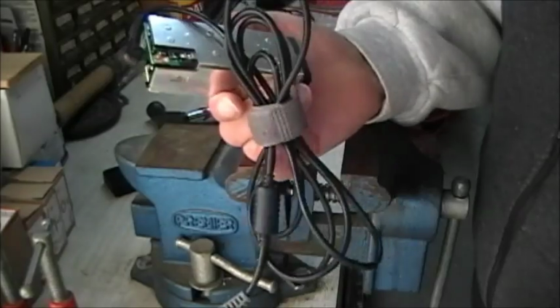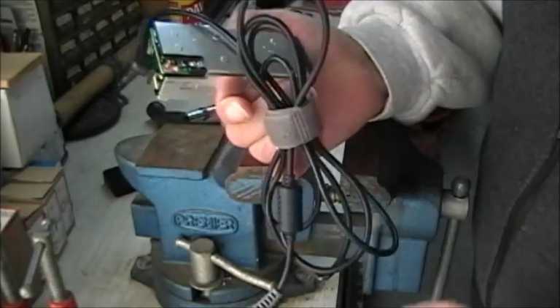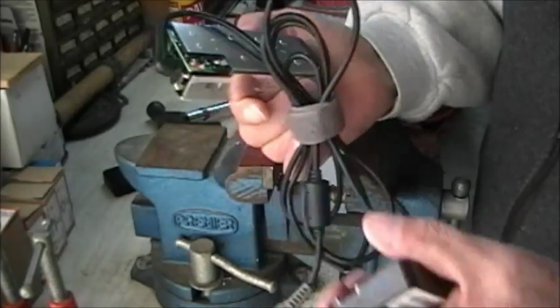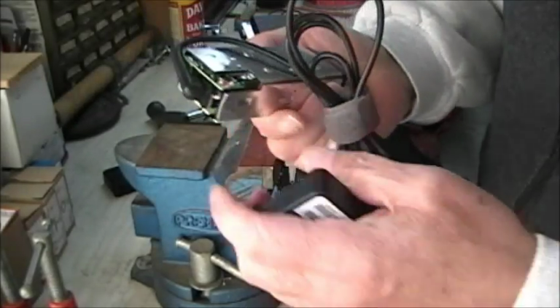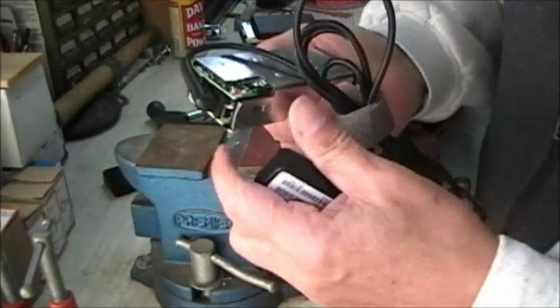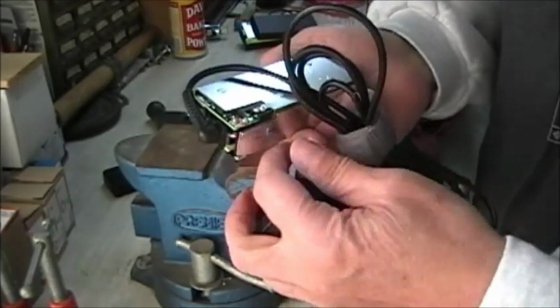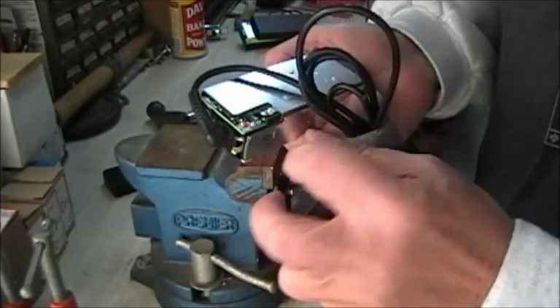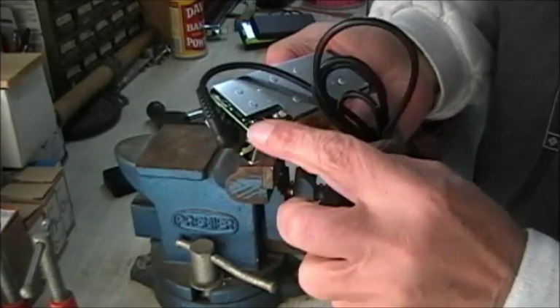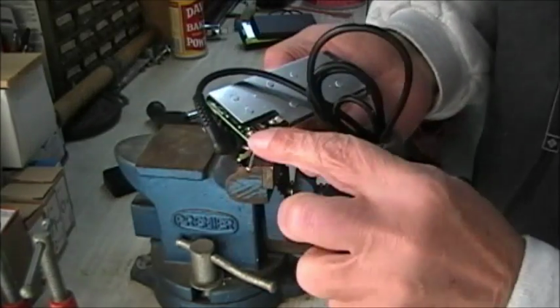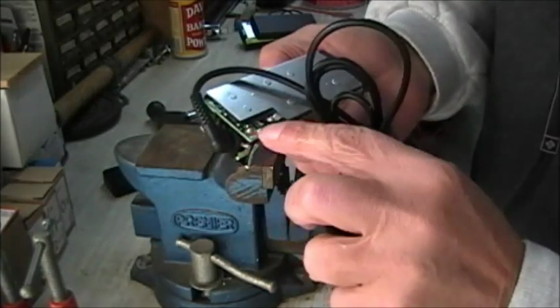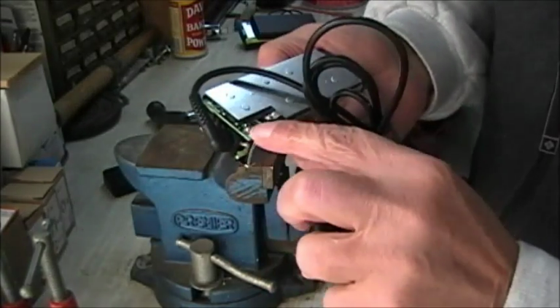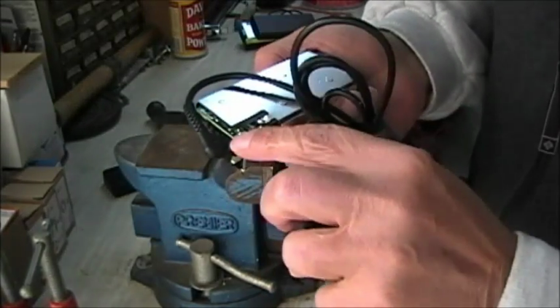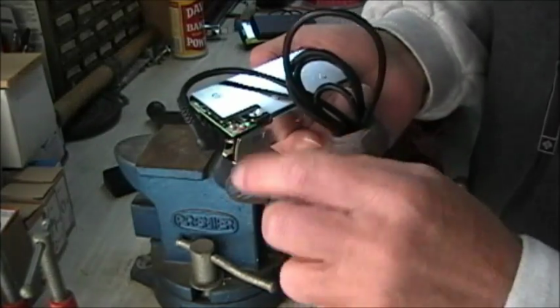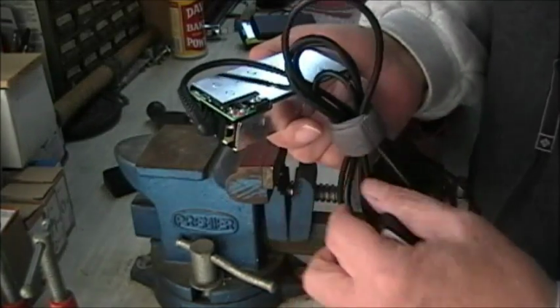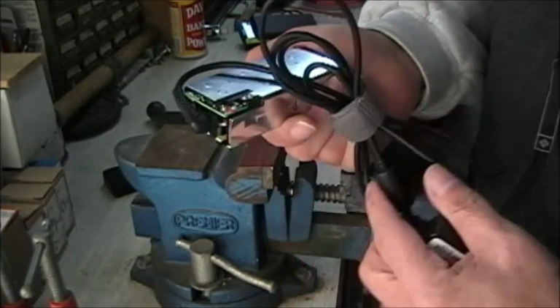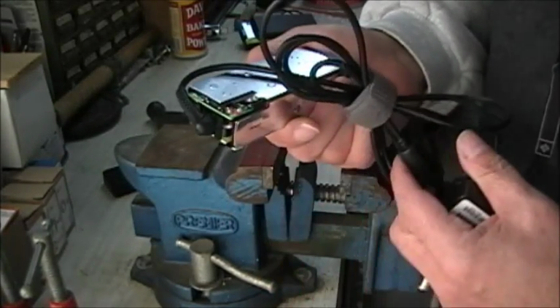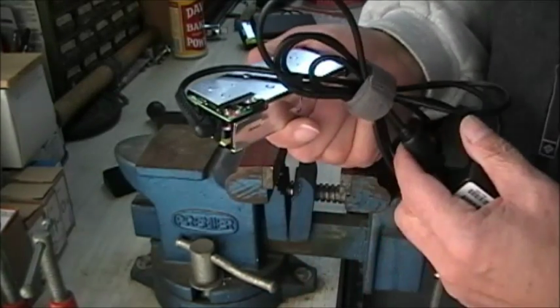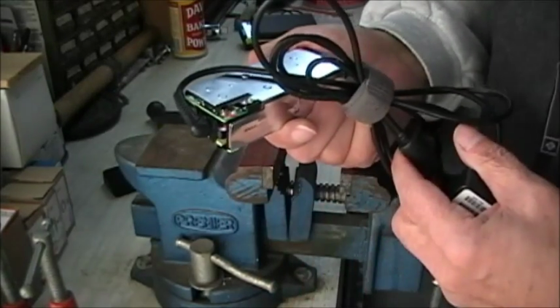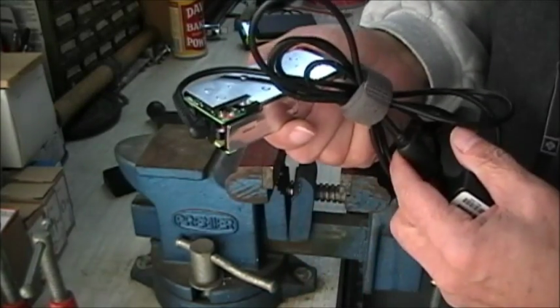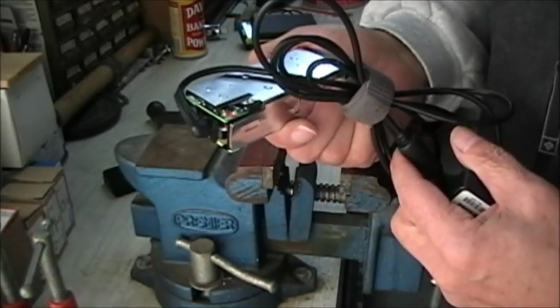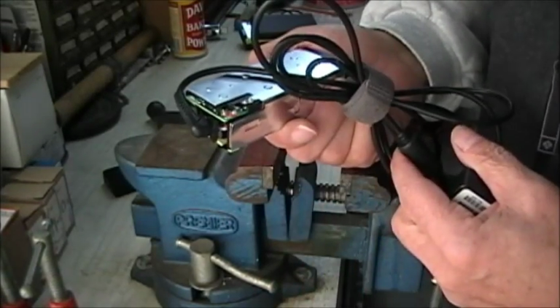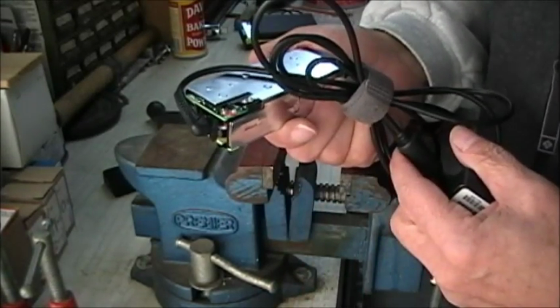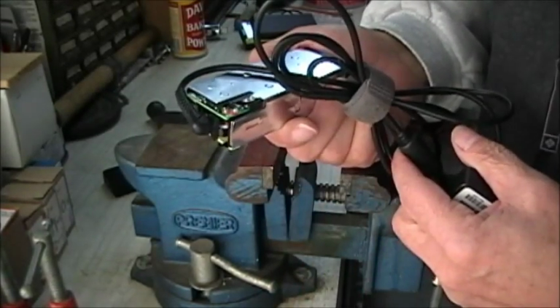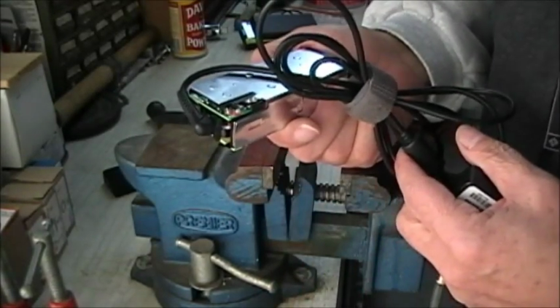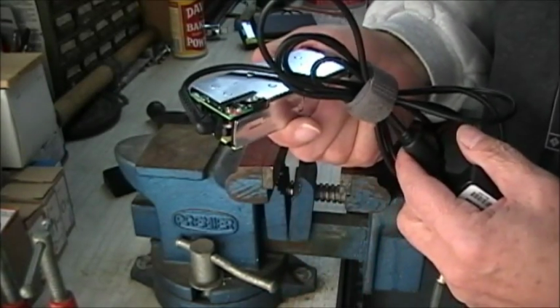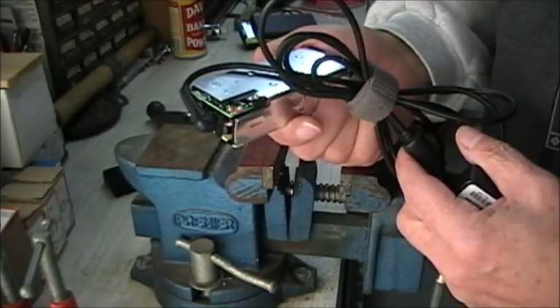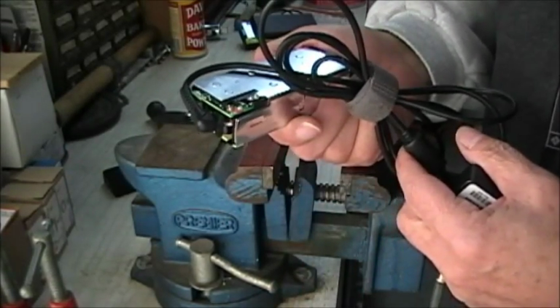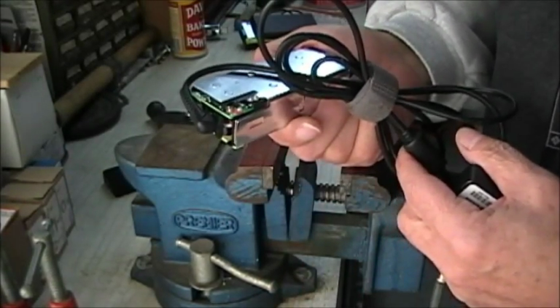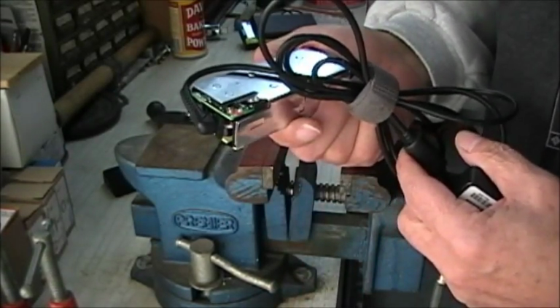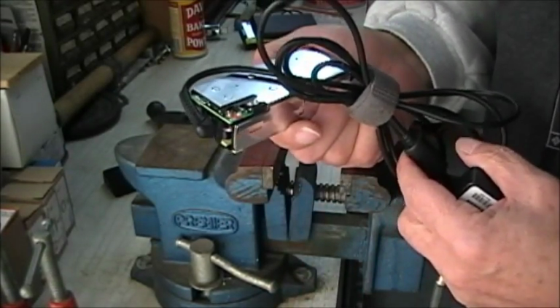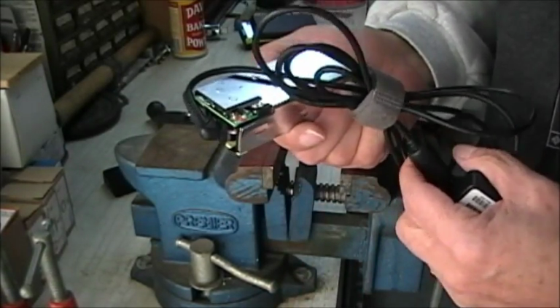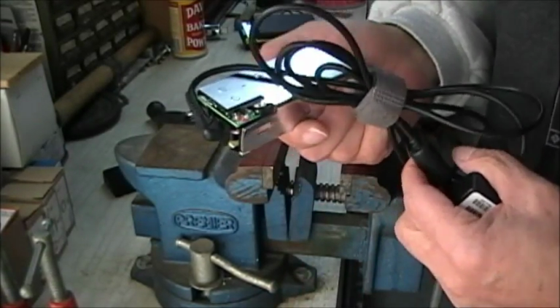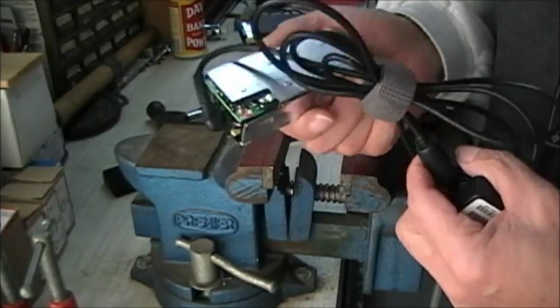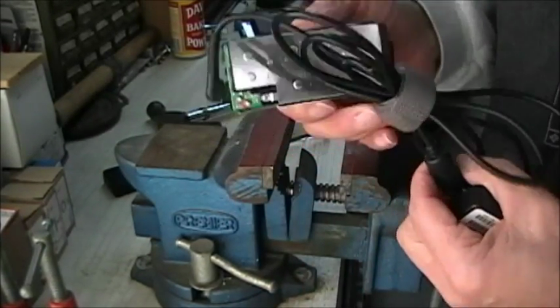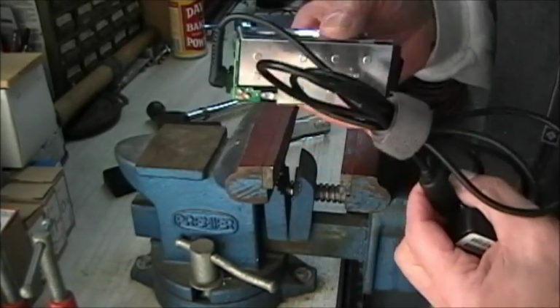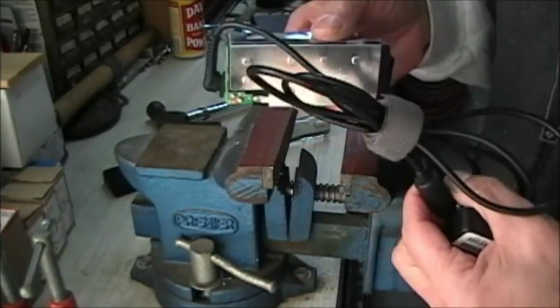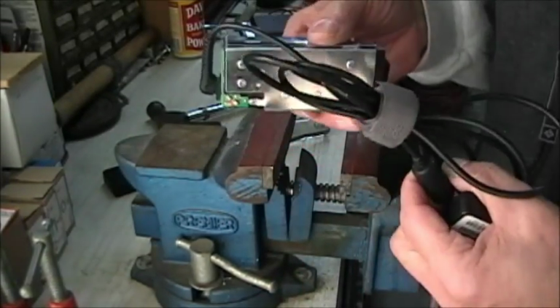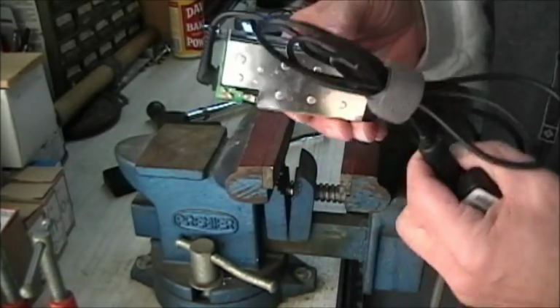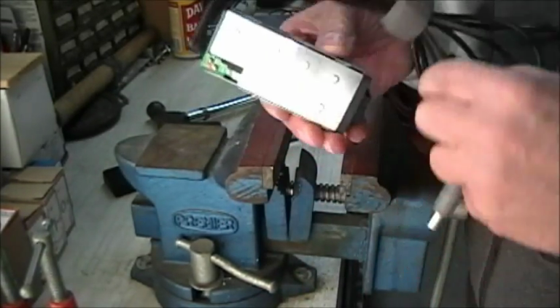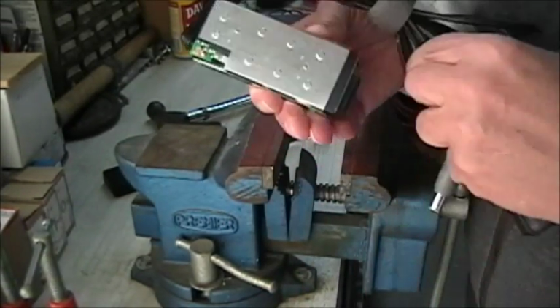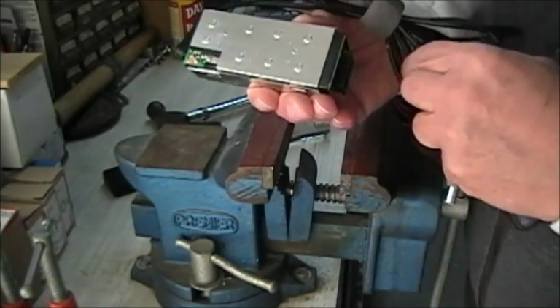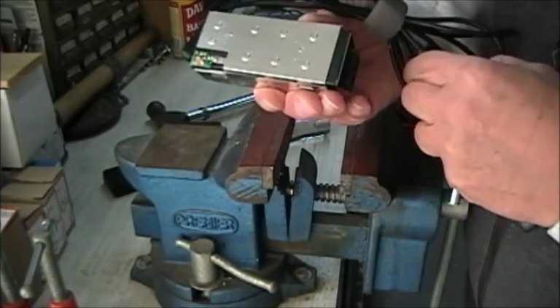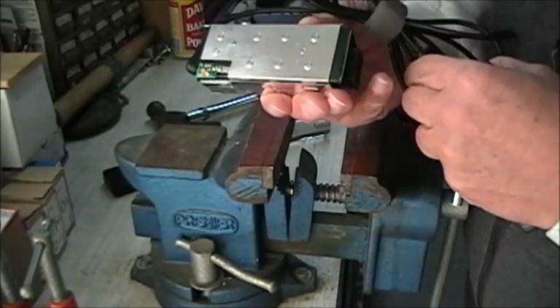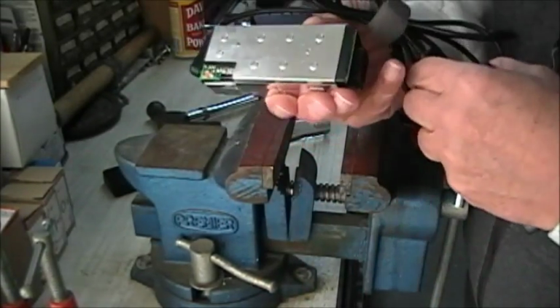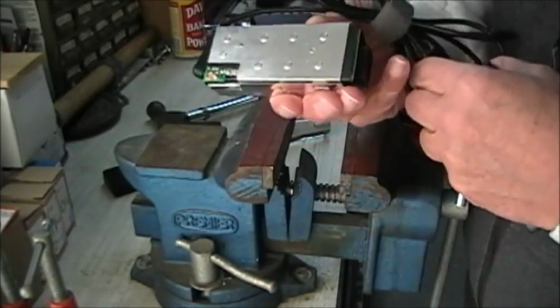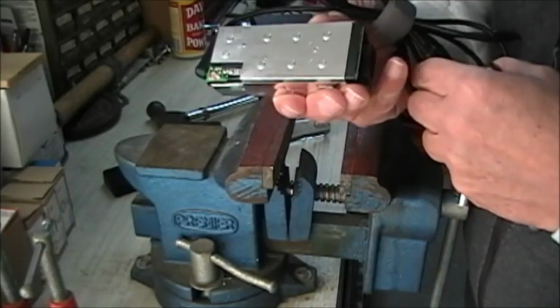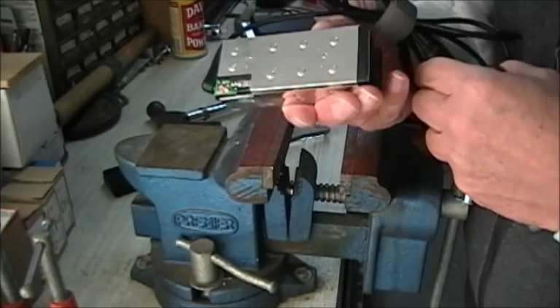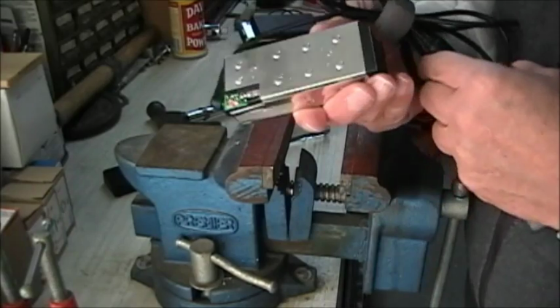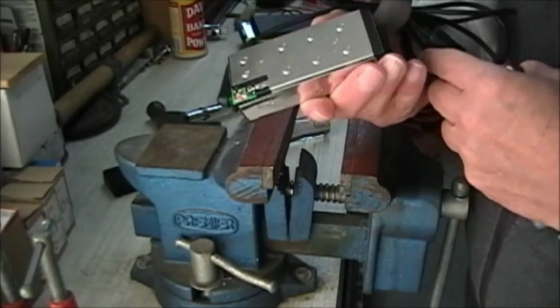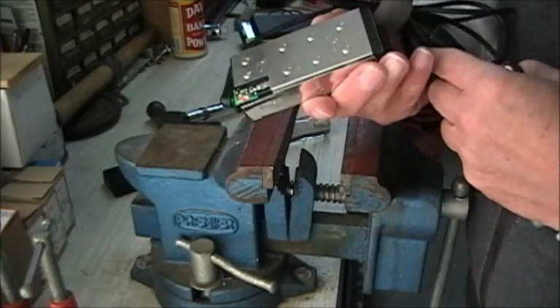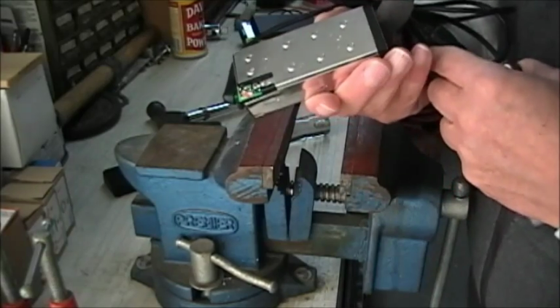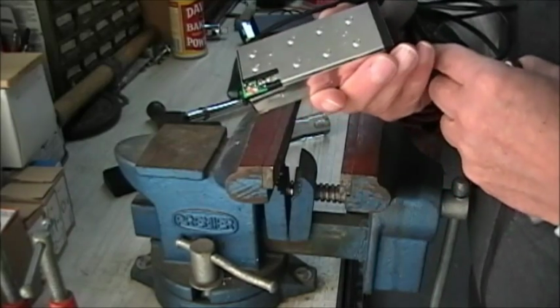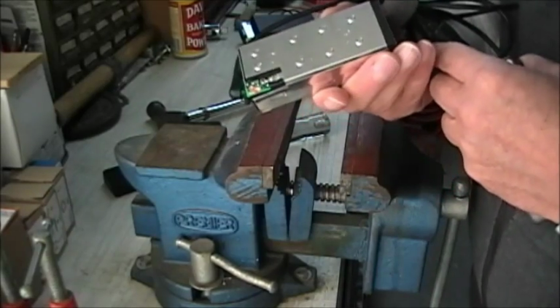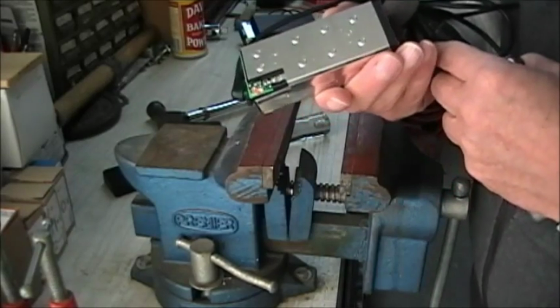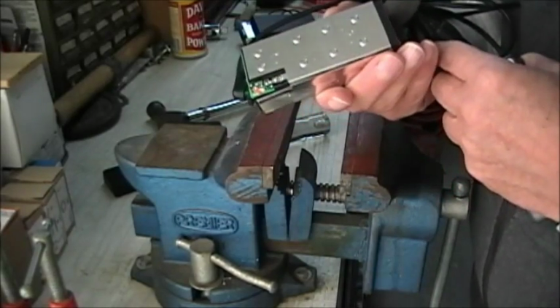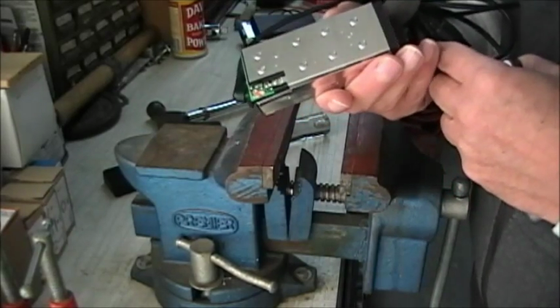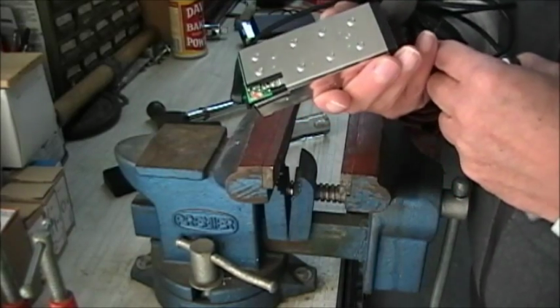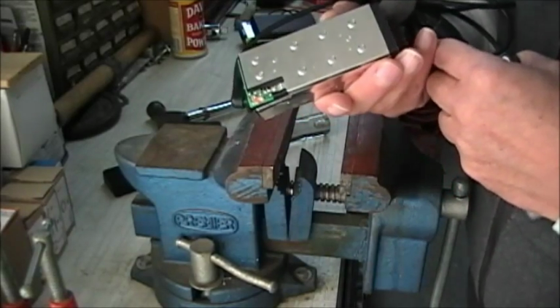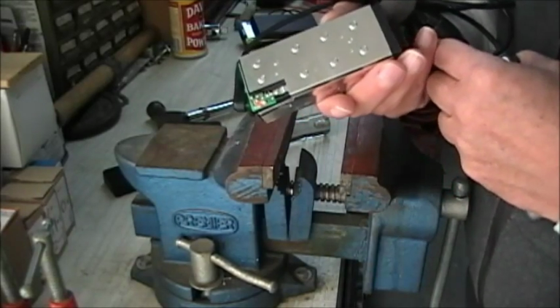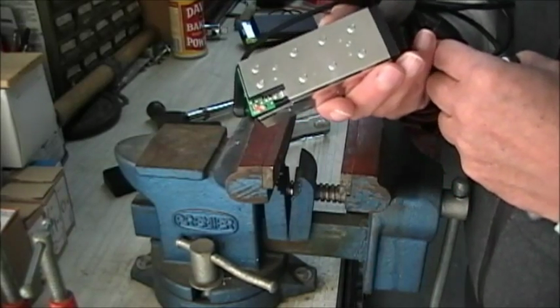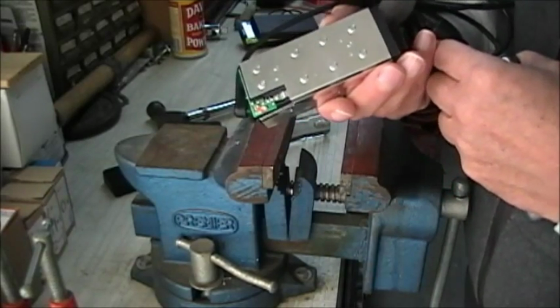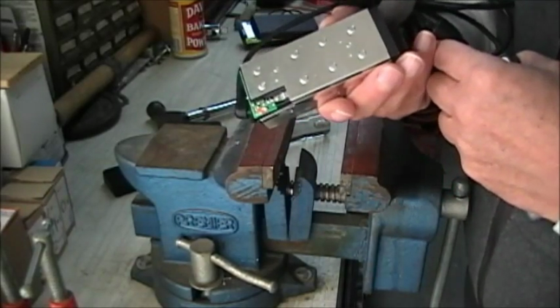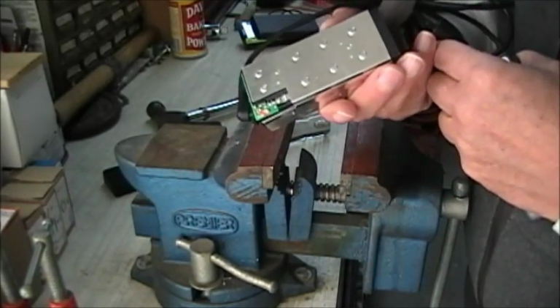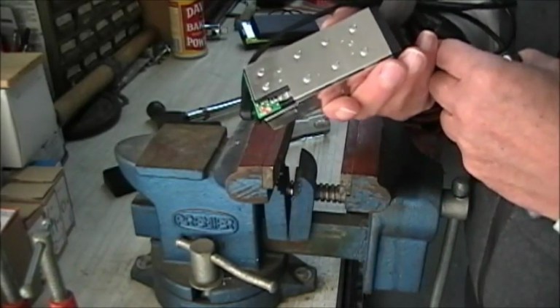Perfect — now we can service the cable and fix it. Hope you found this useful, and thank you for watching.